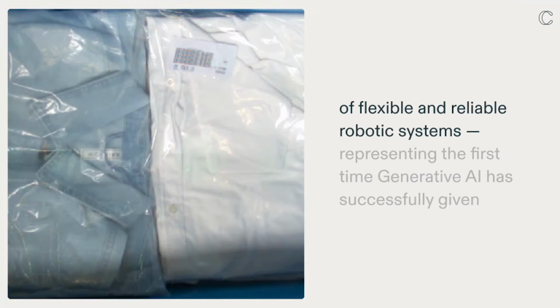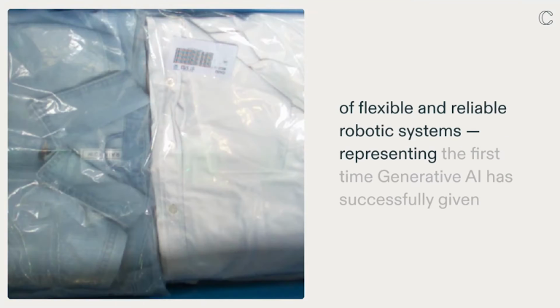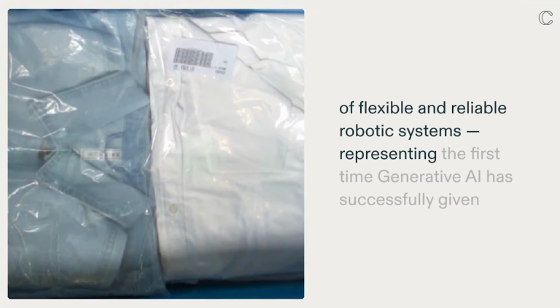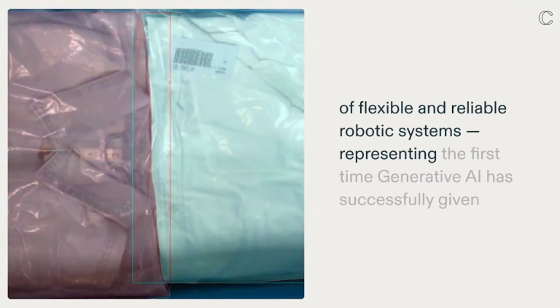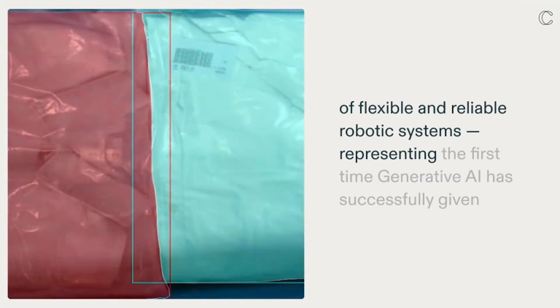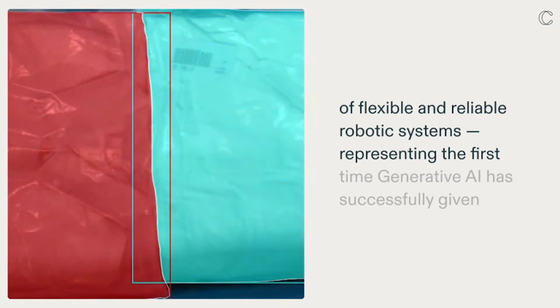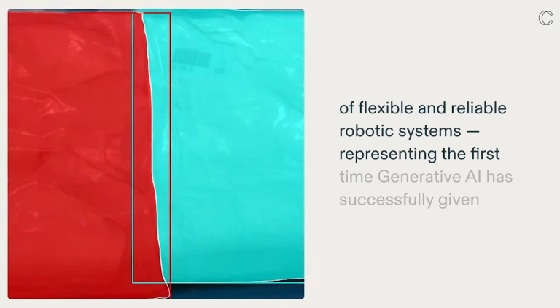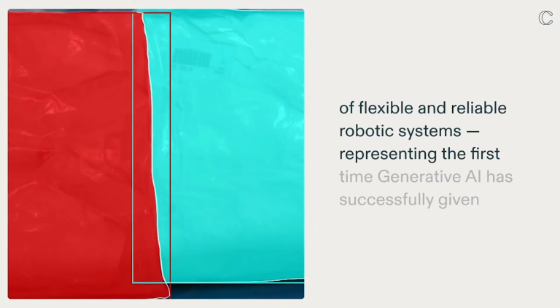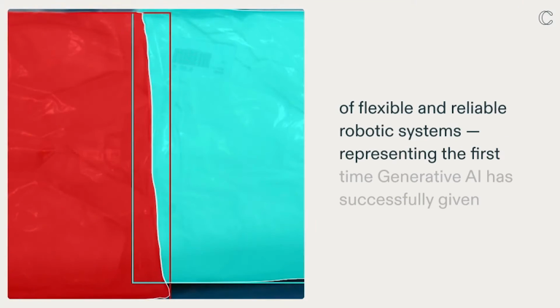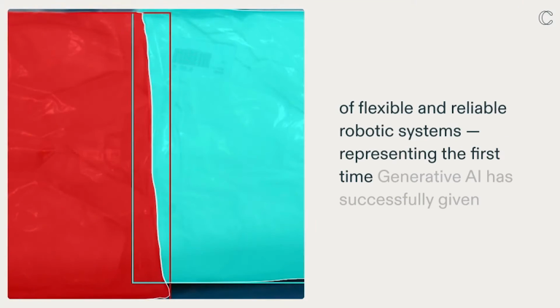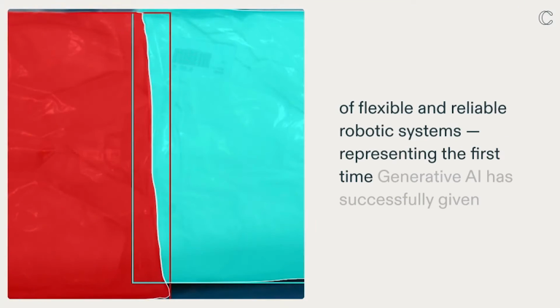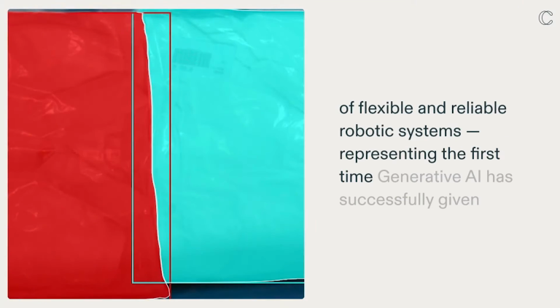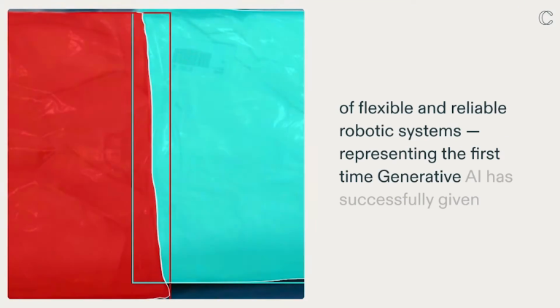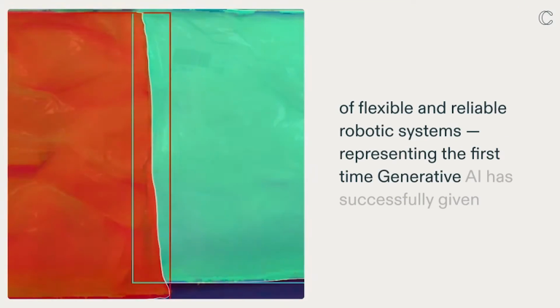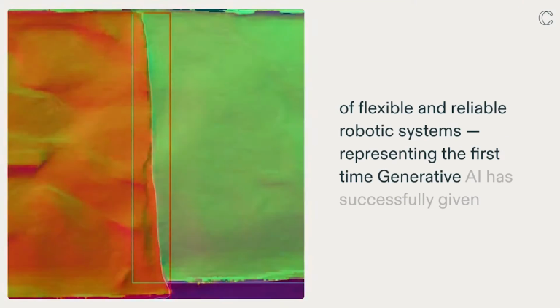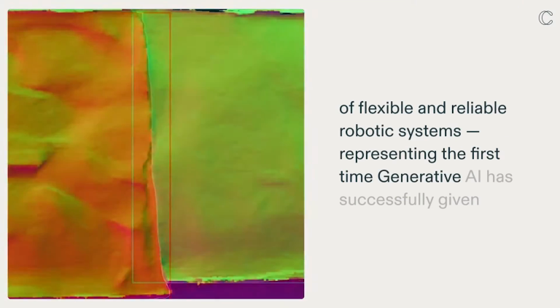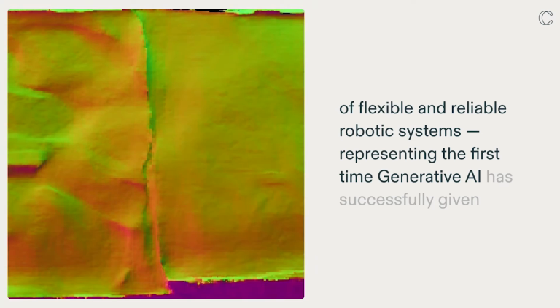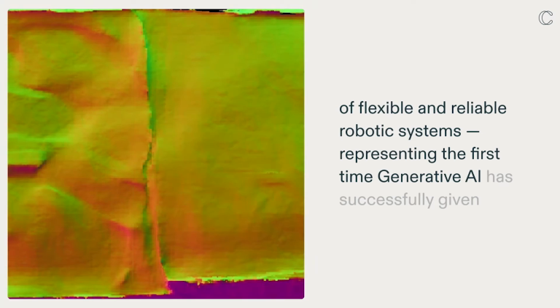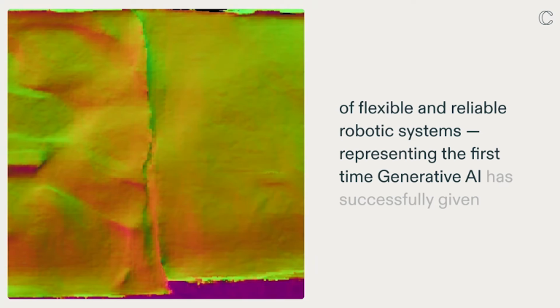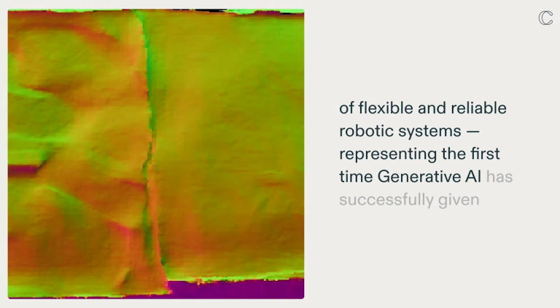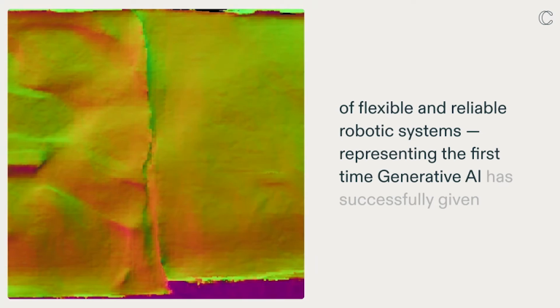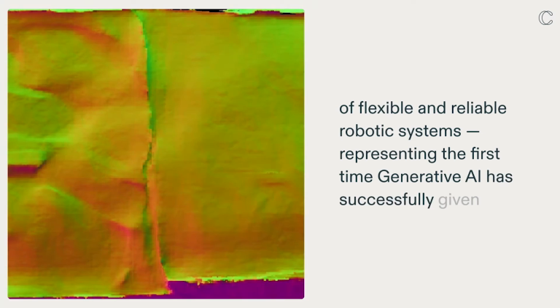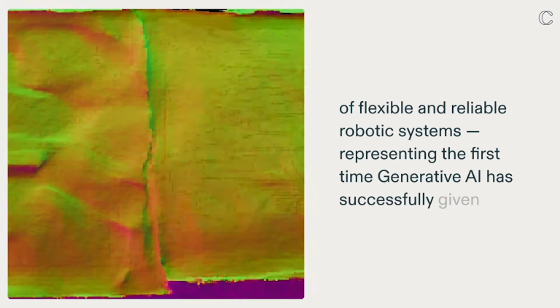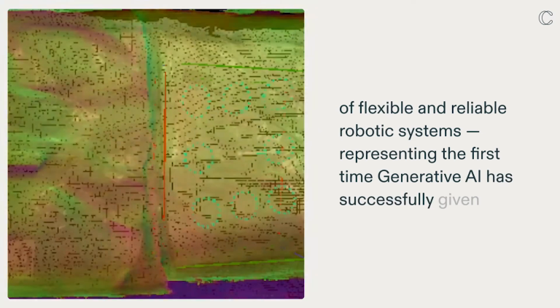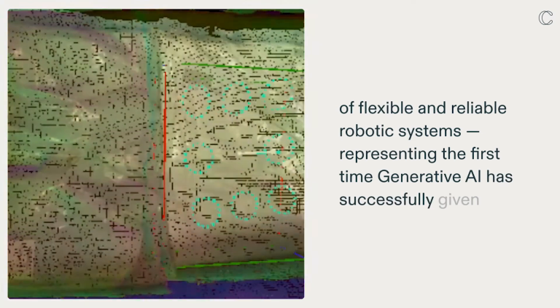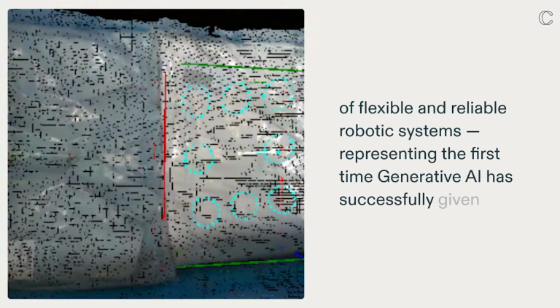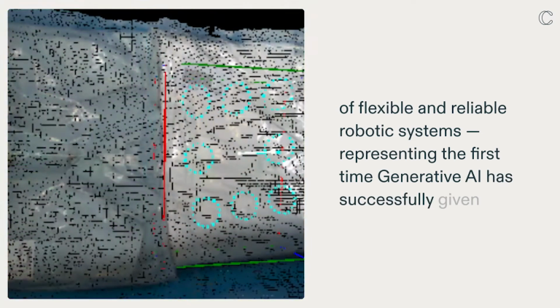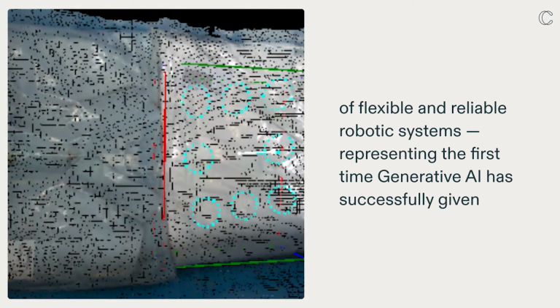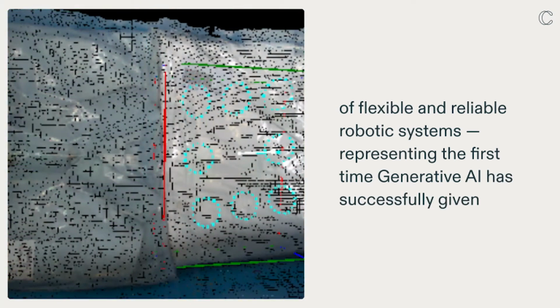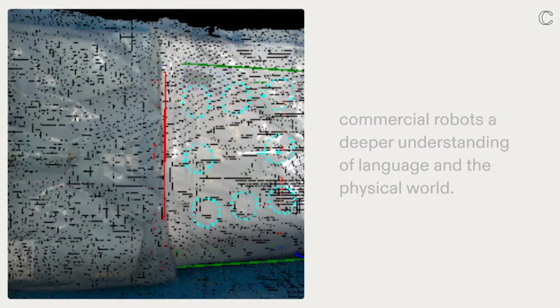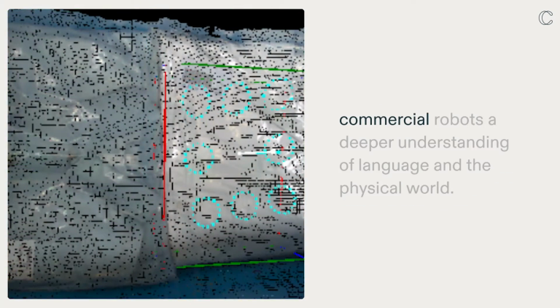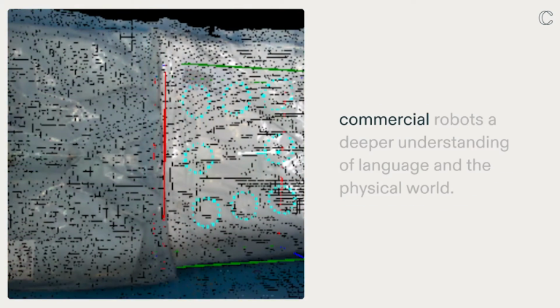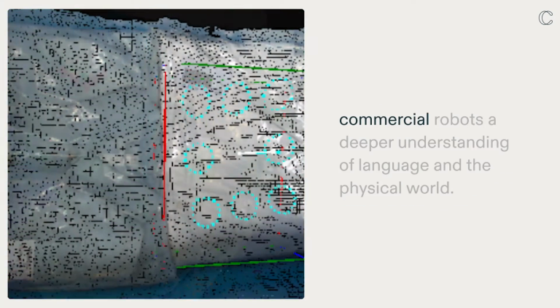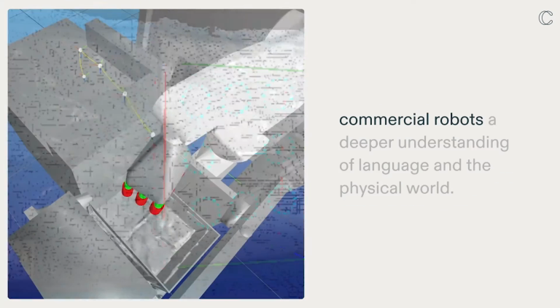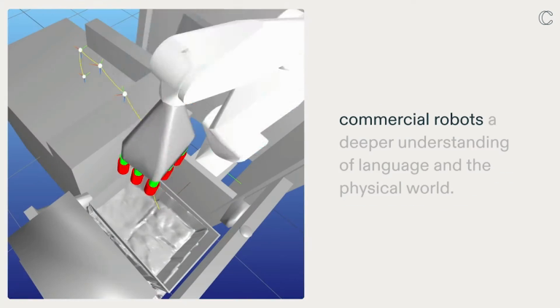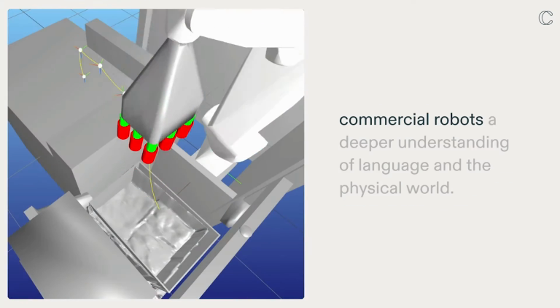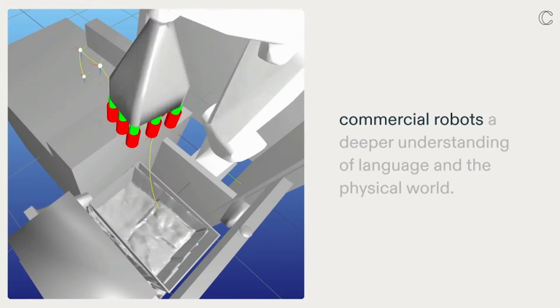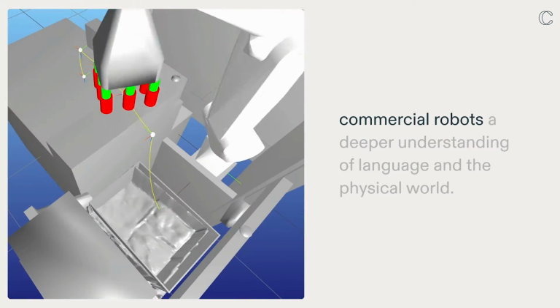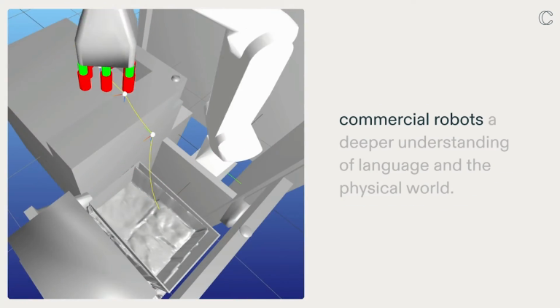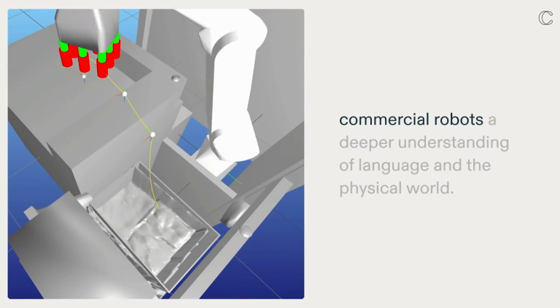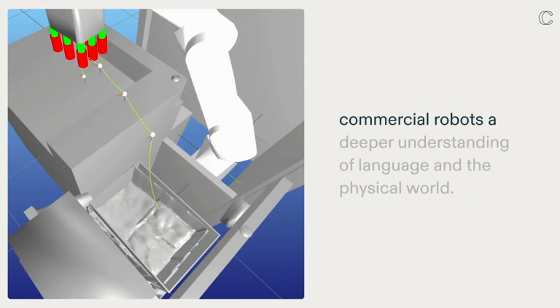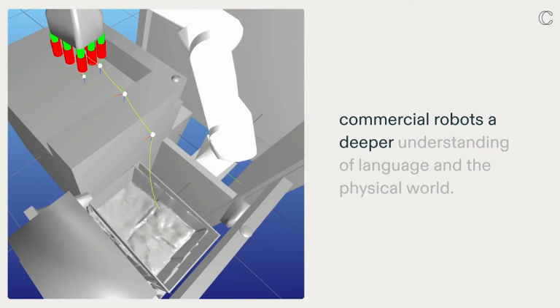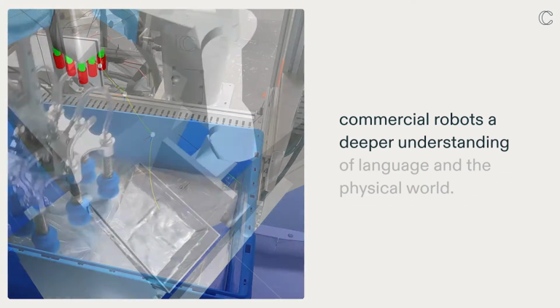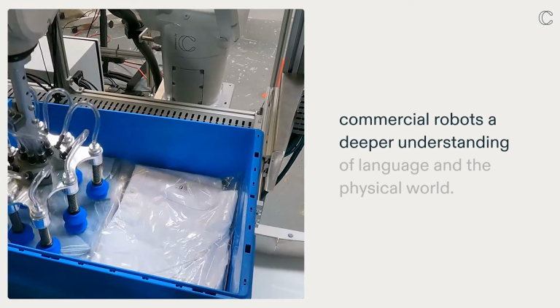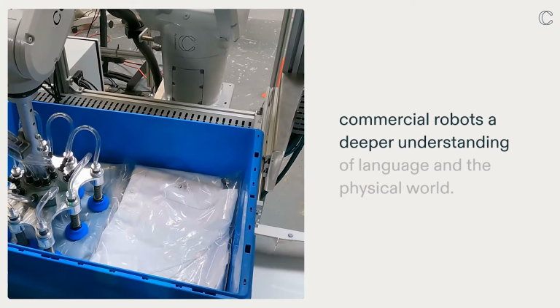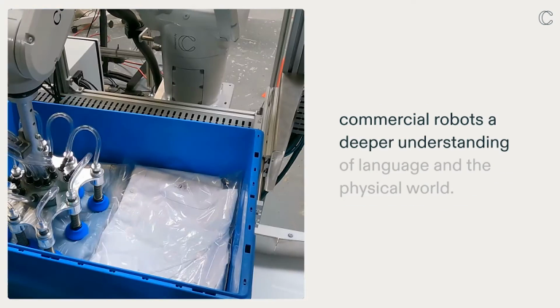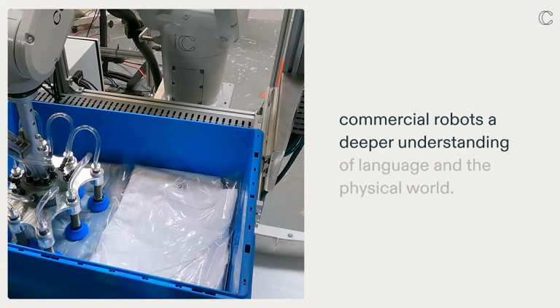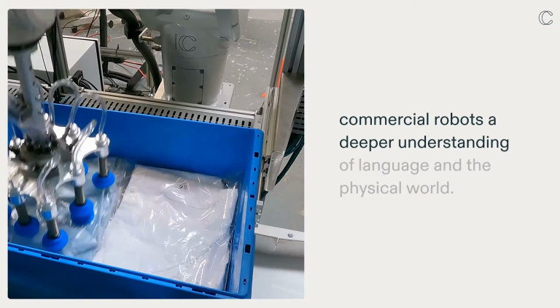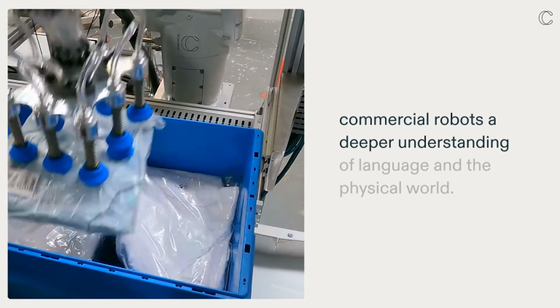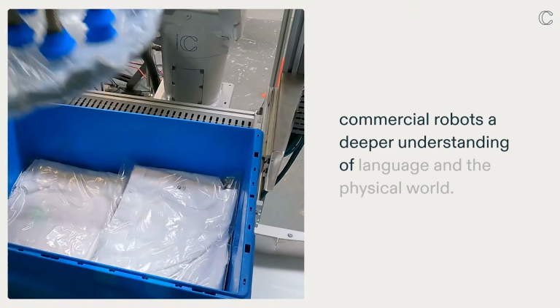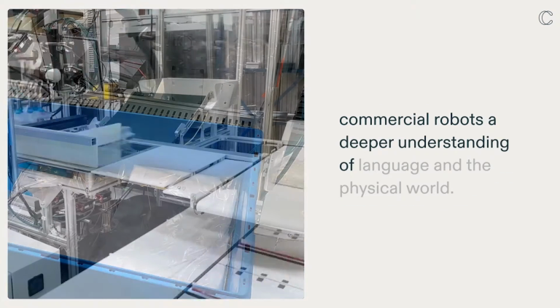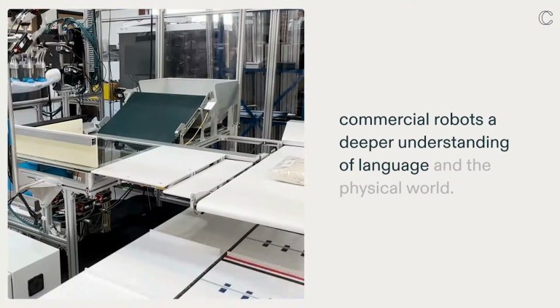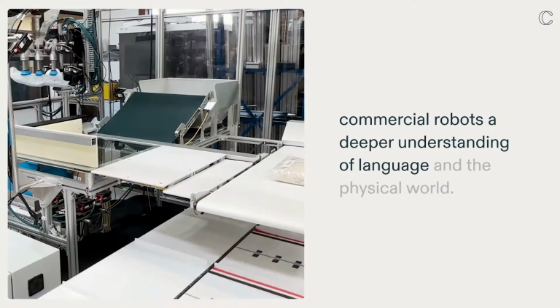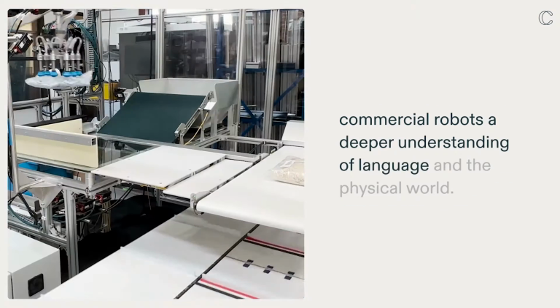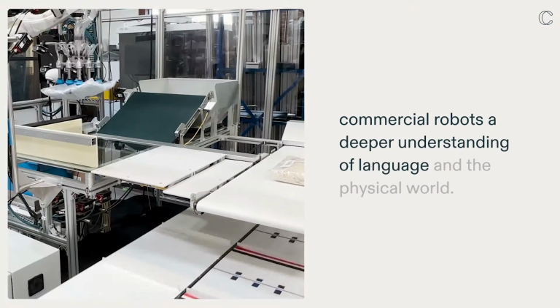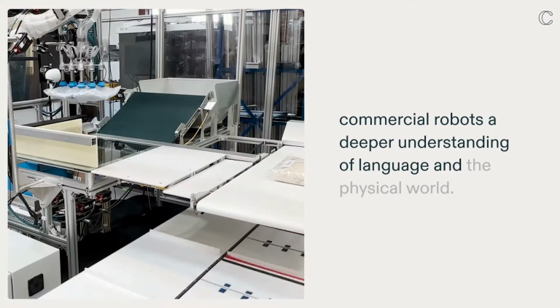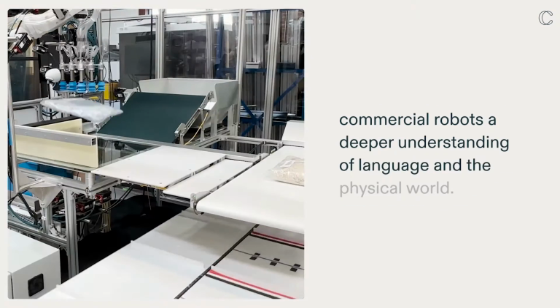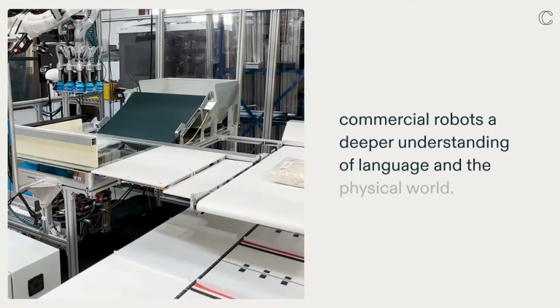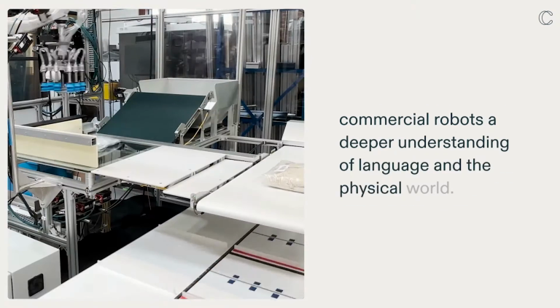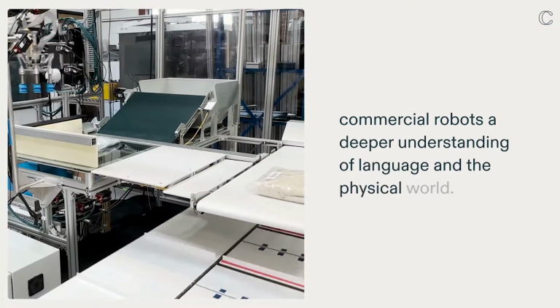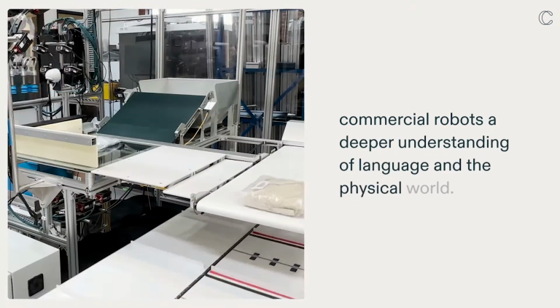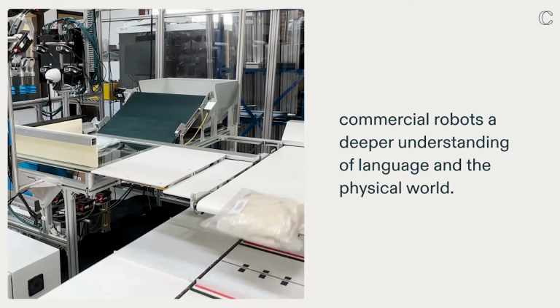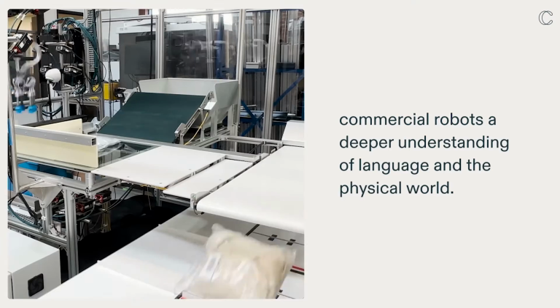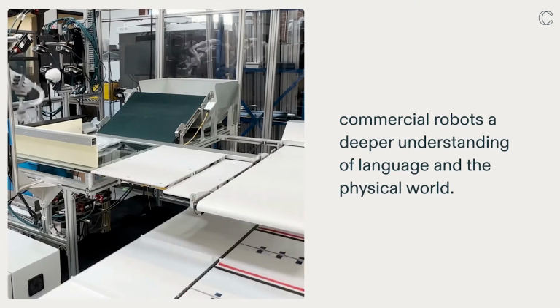Representing the first time generative AI has successfully given commercial robots a deeper understanding of language and the physical world.